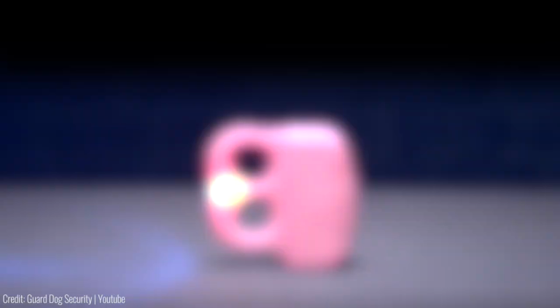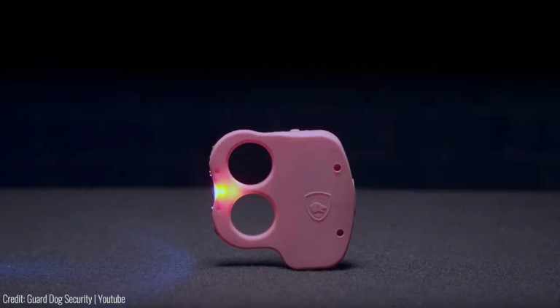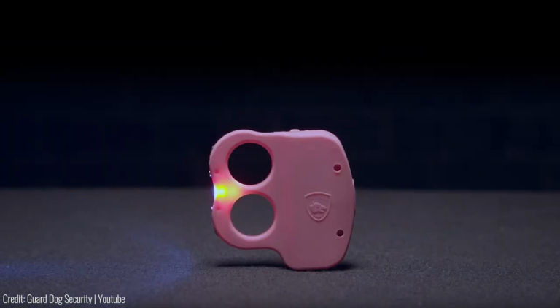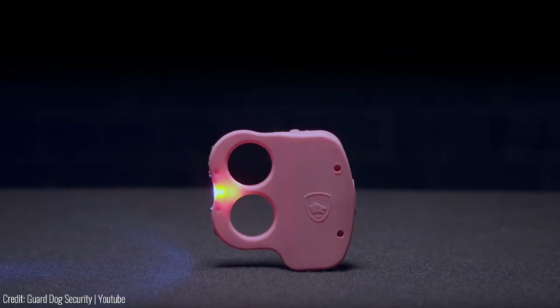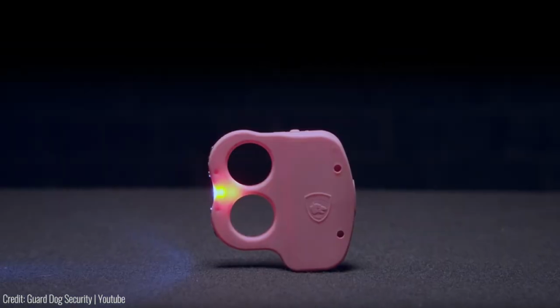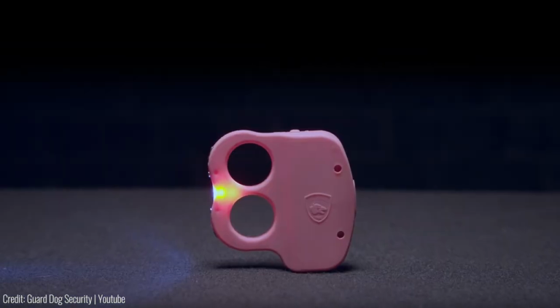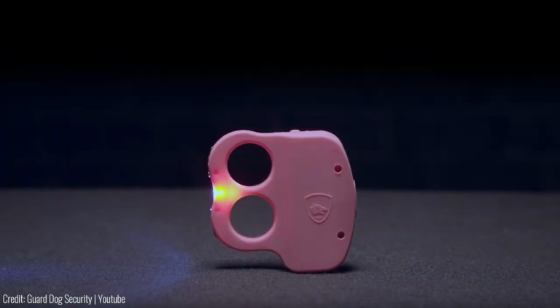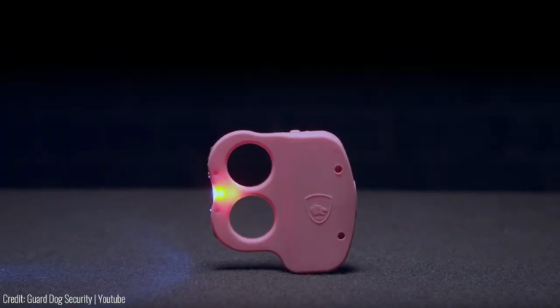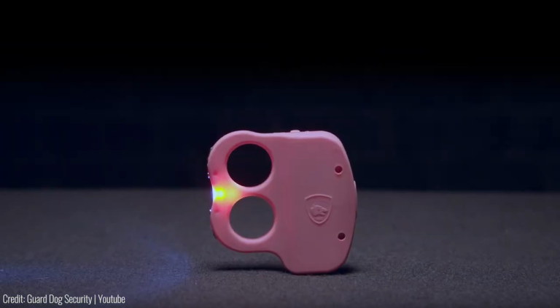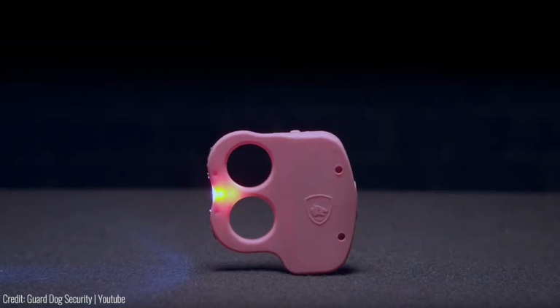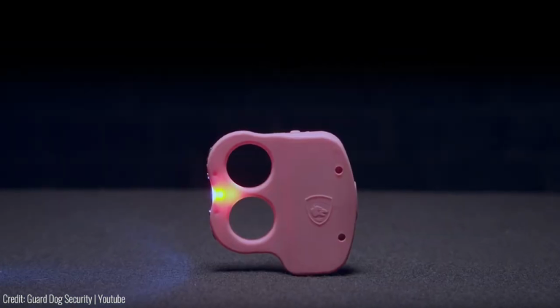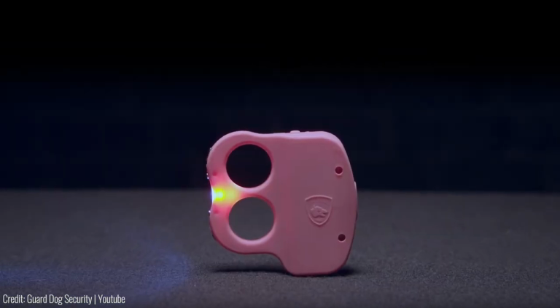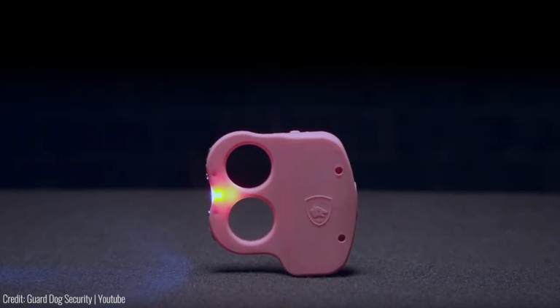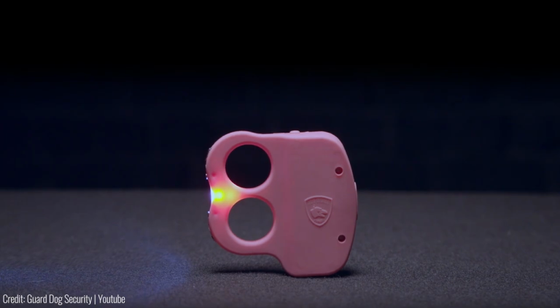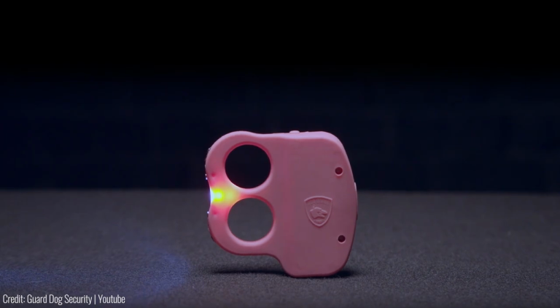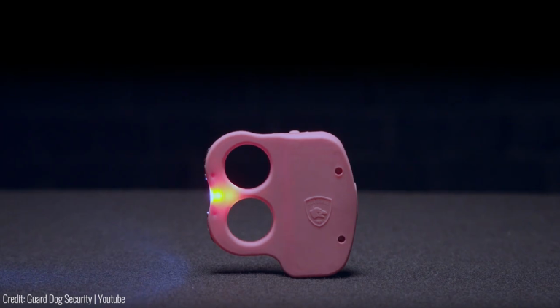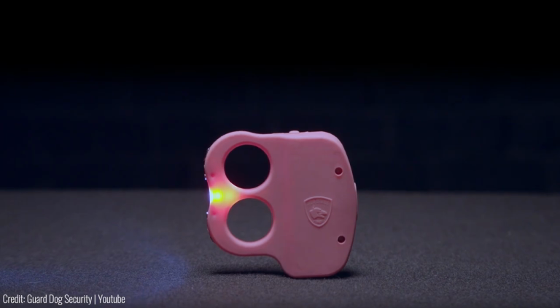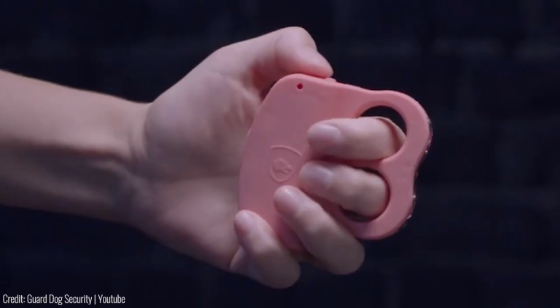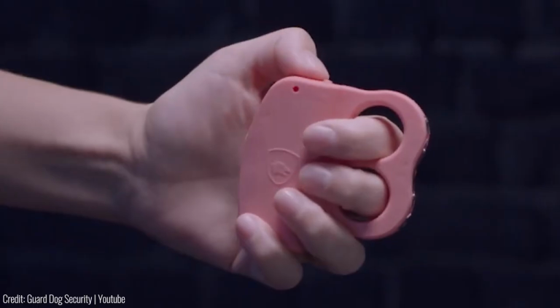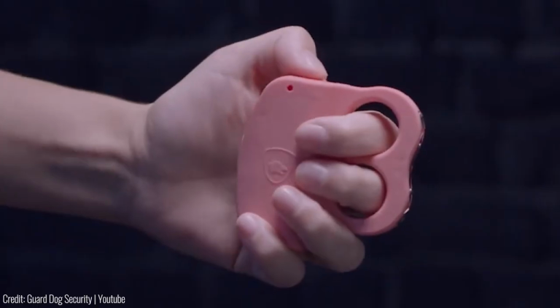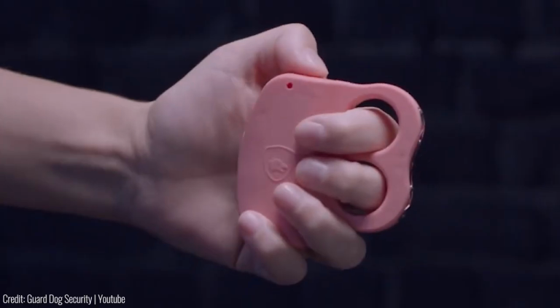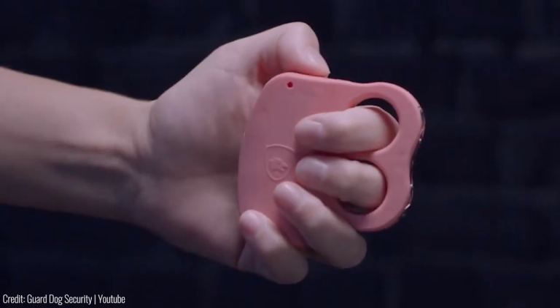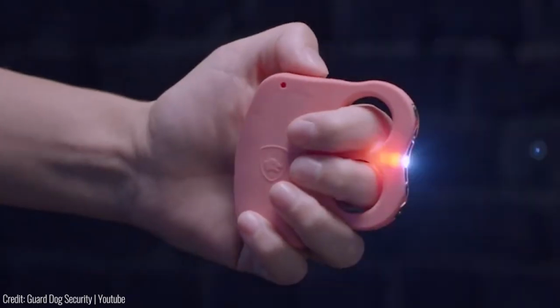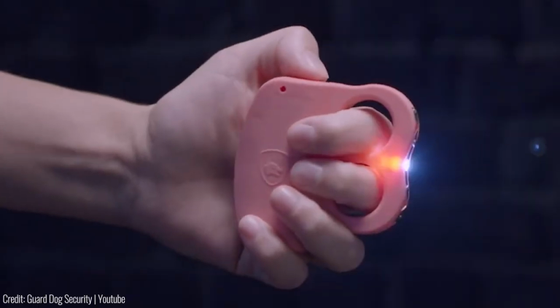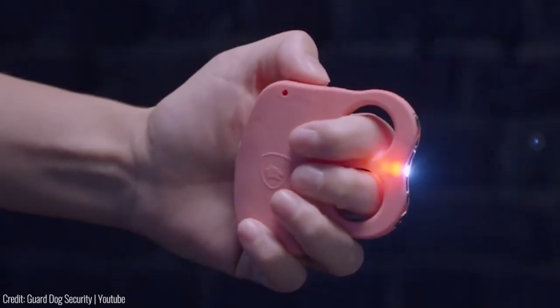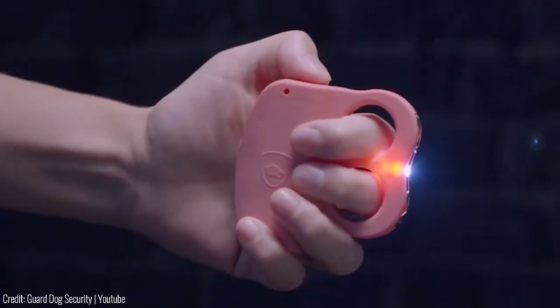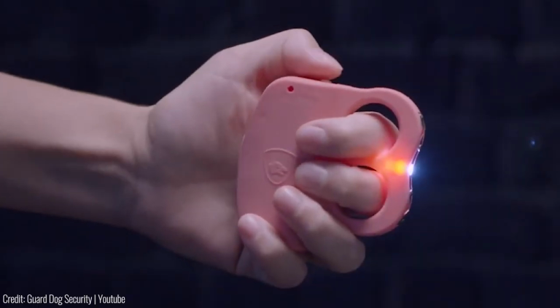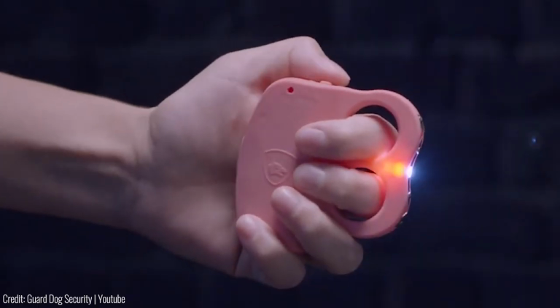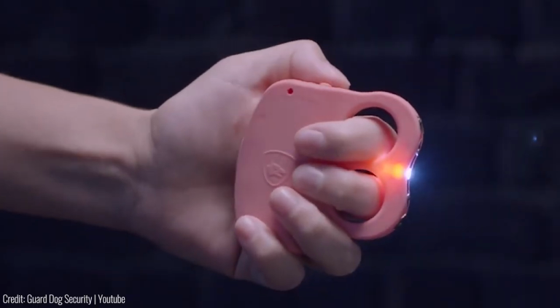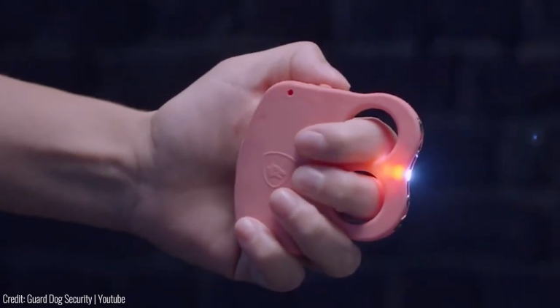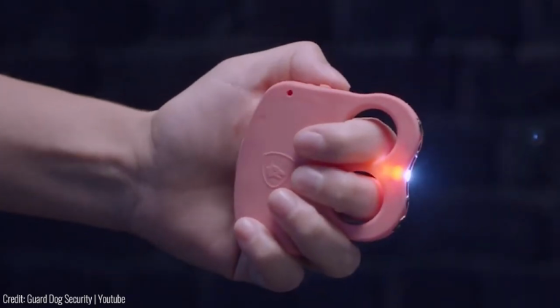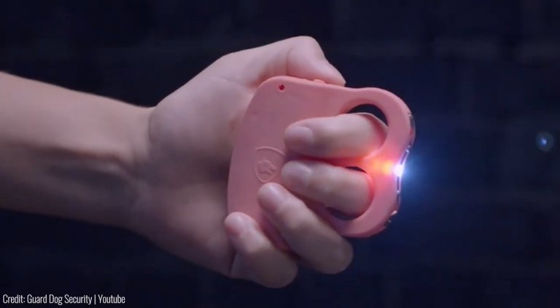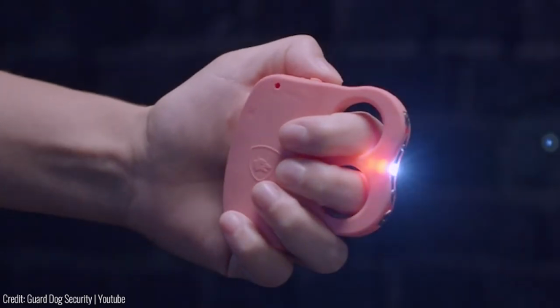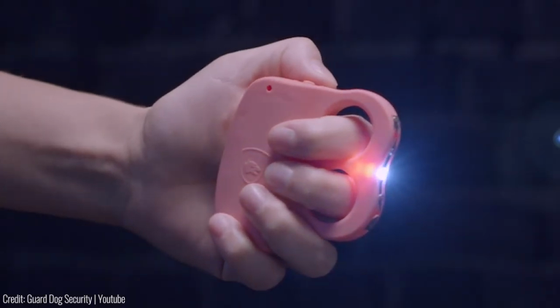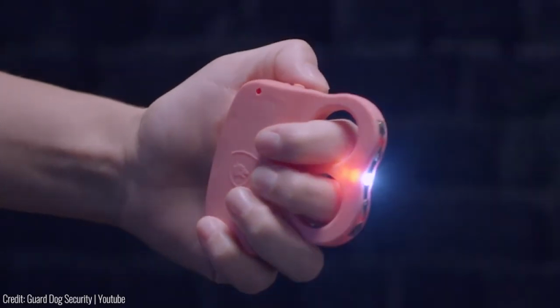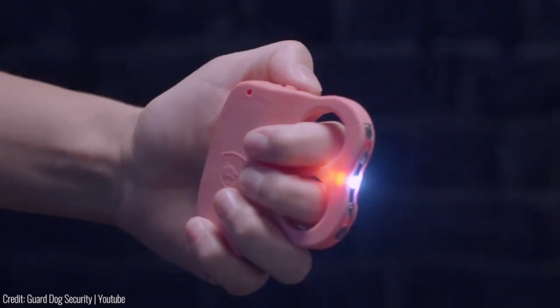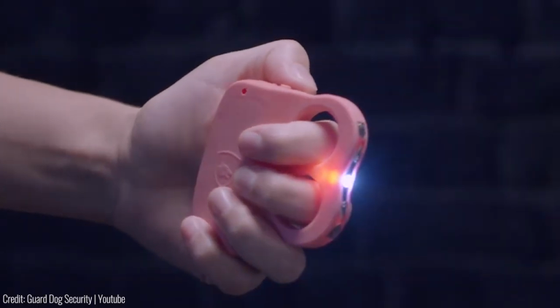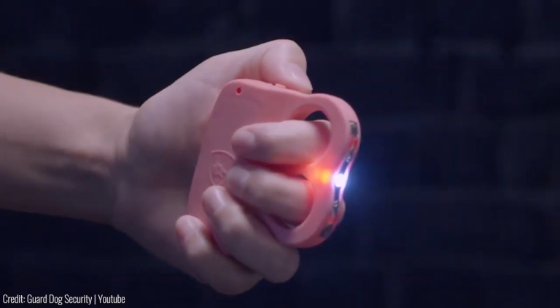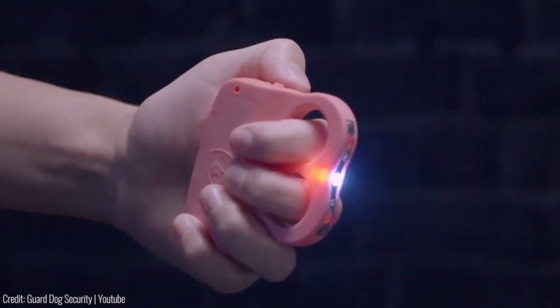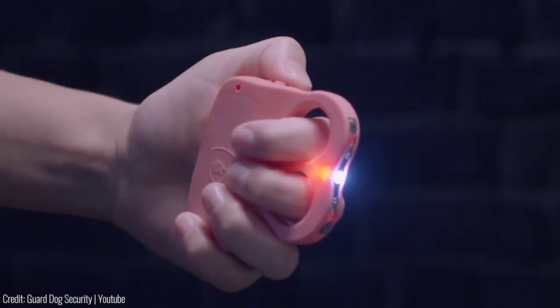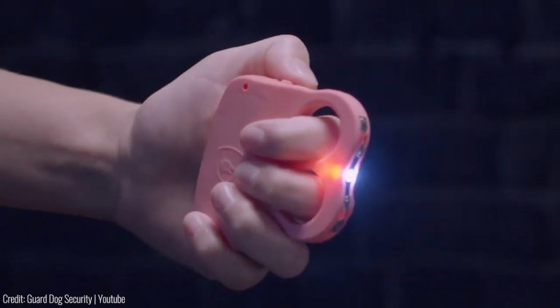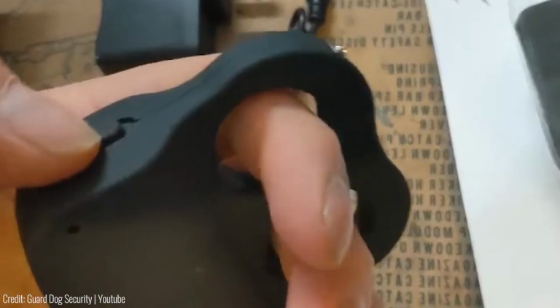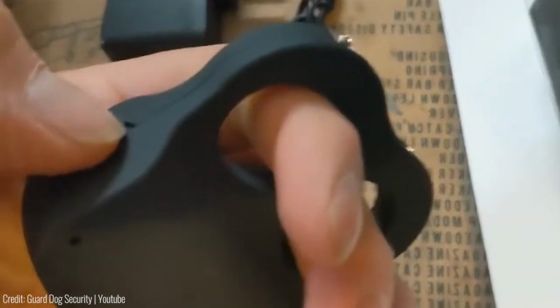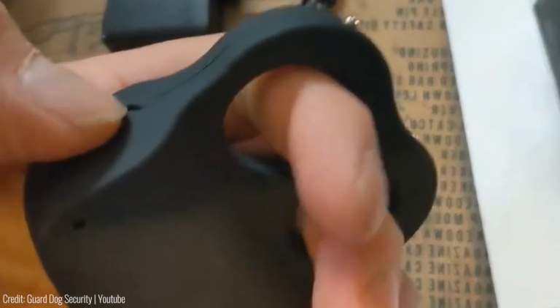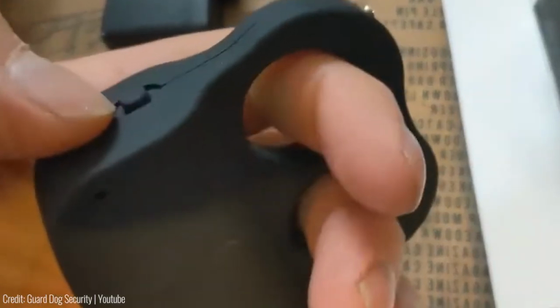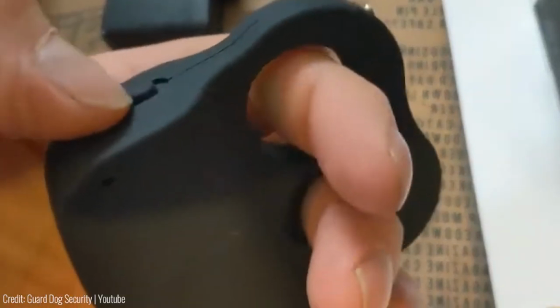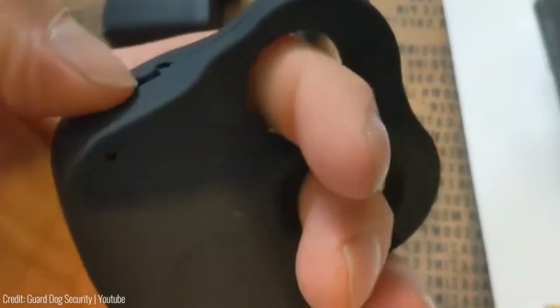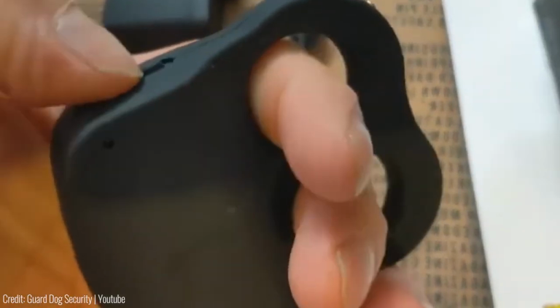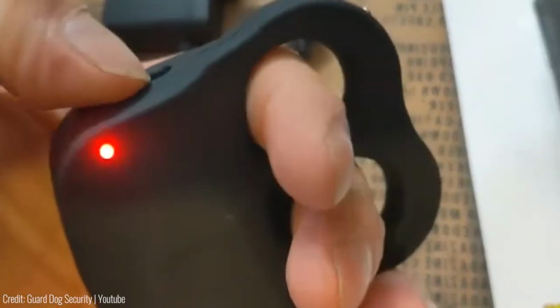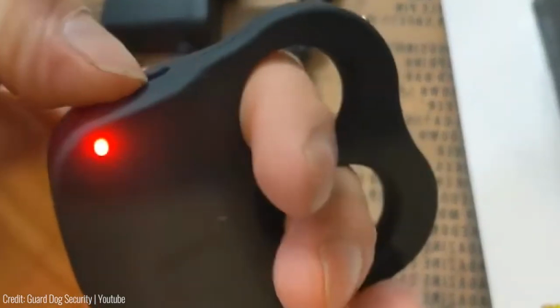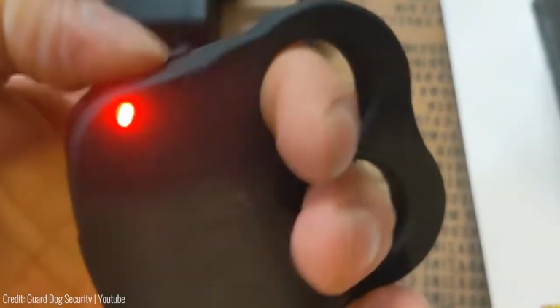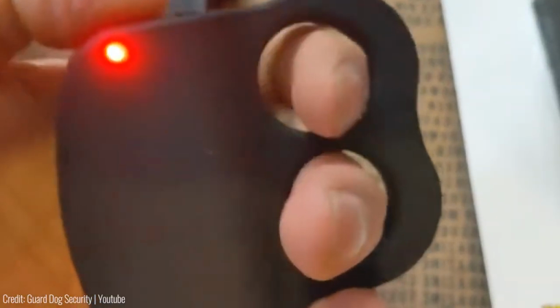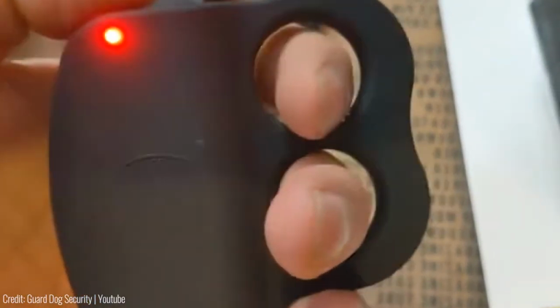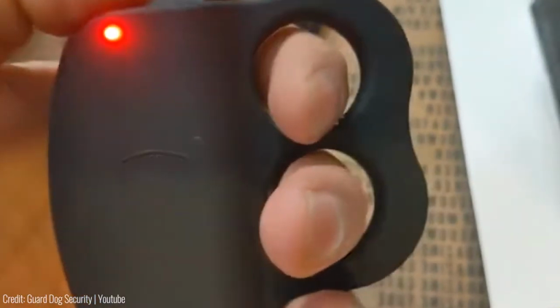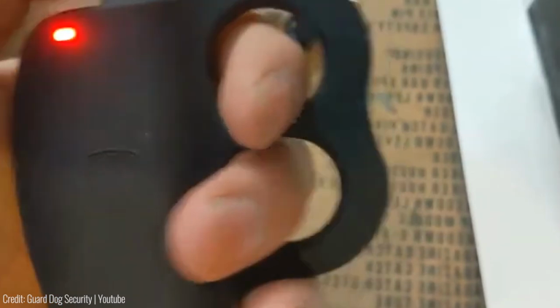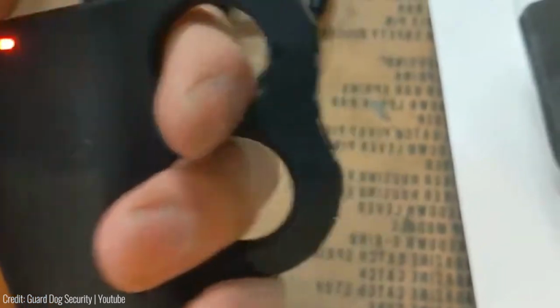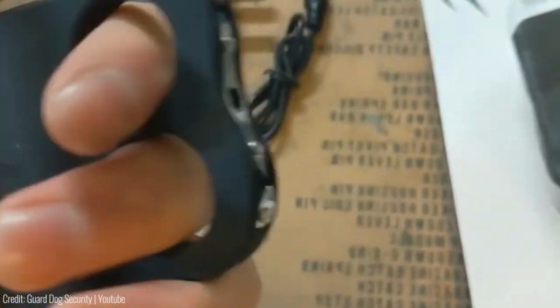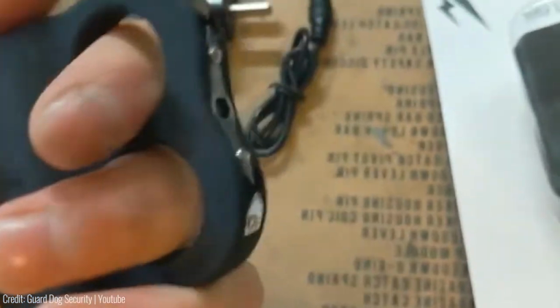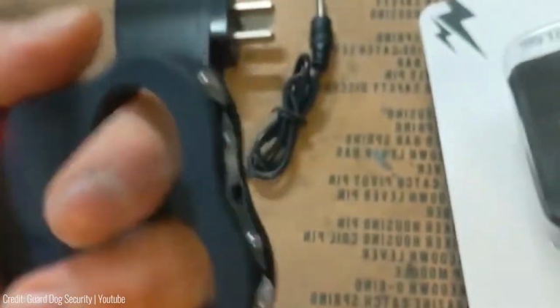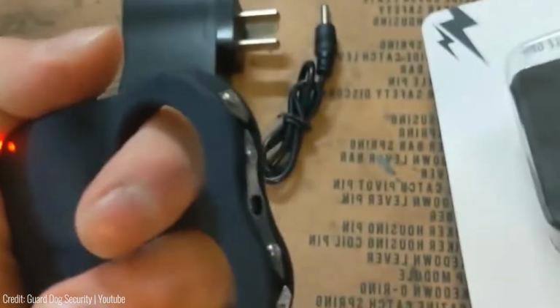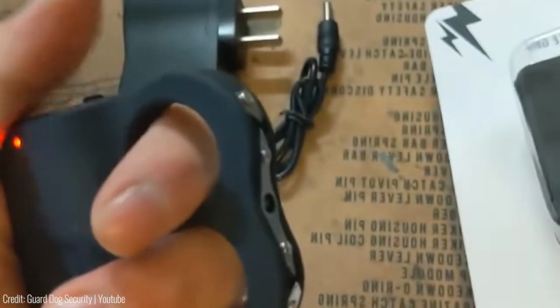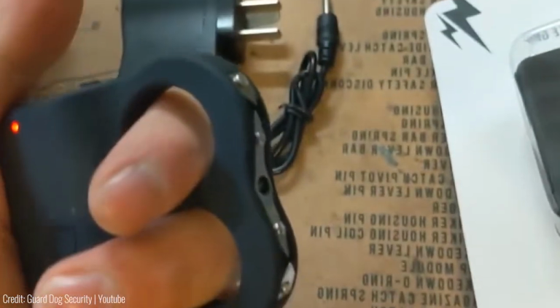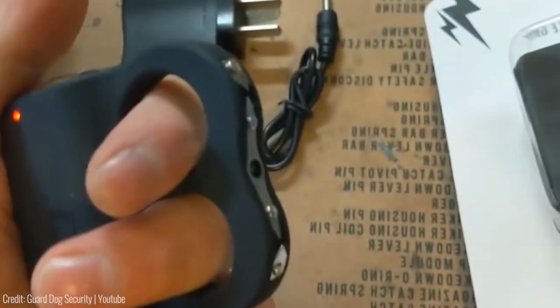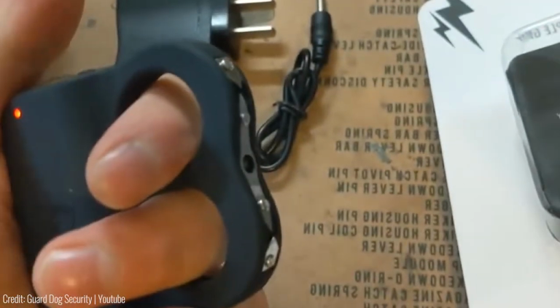The iDo2 Stun Knuckle retails for $40, making it an affordable option for anyone looking for a reliable self-defence tool.